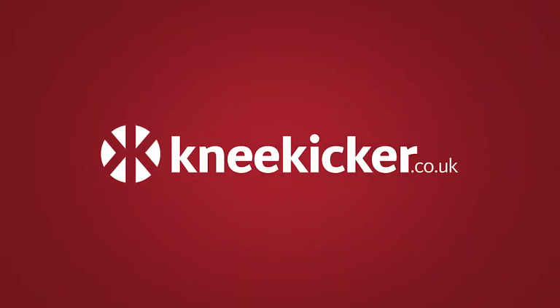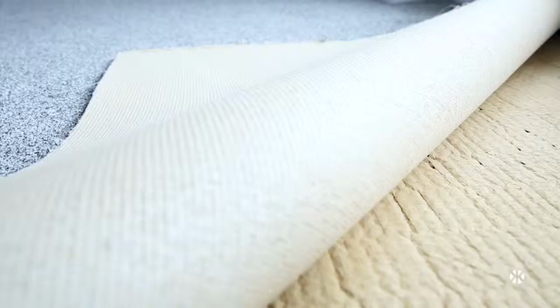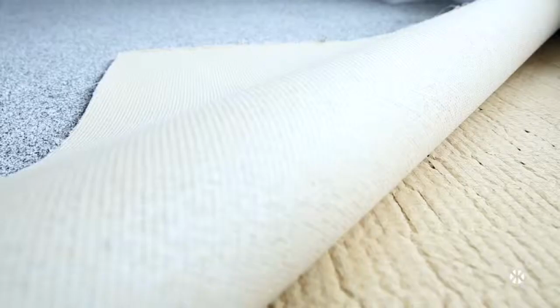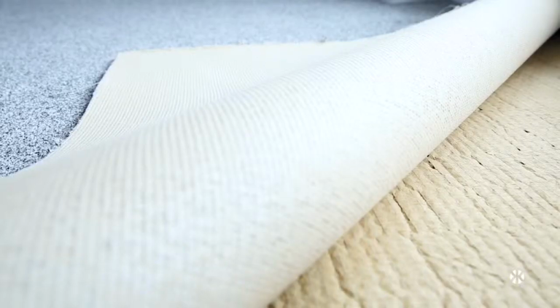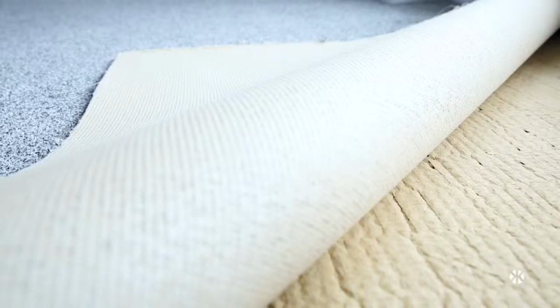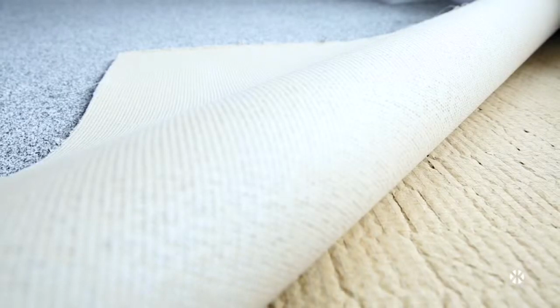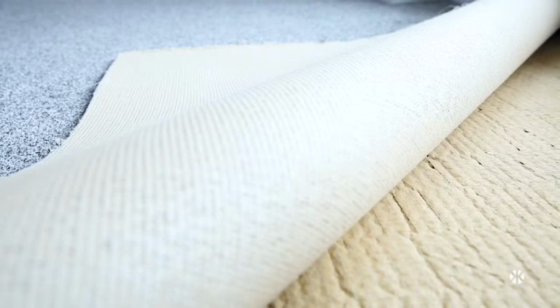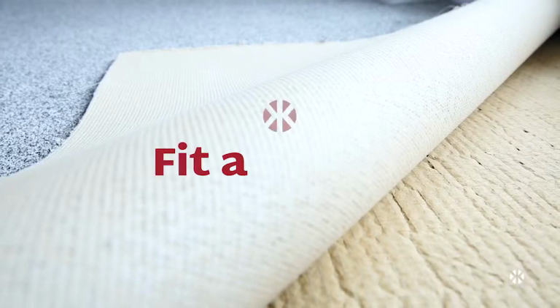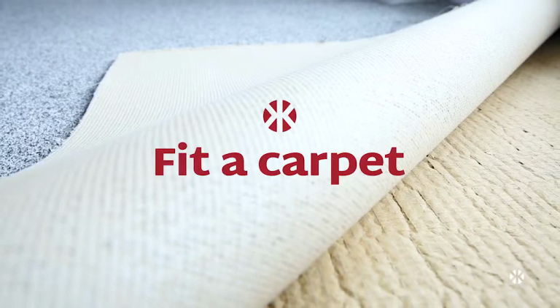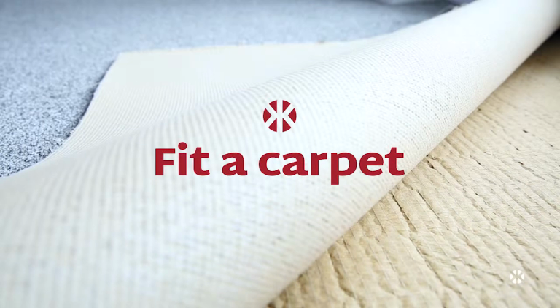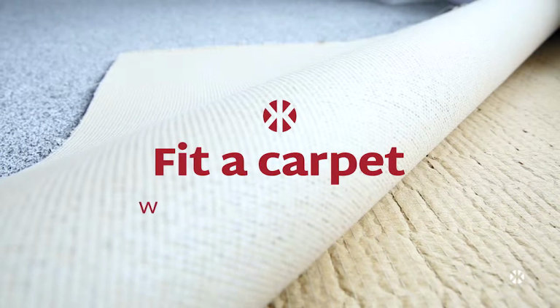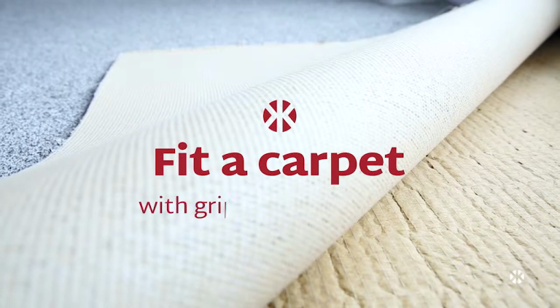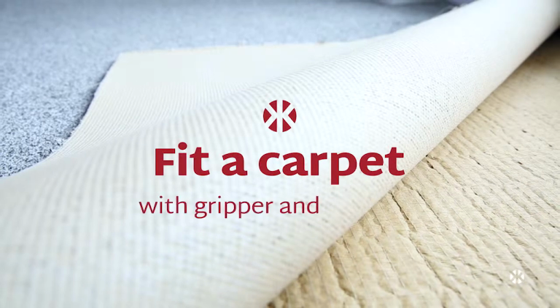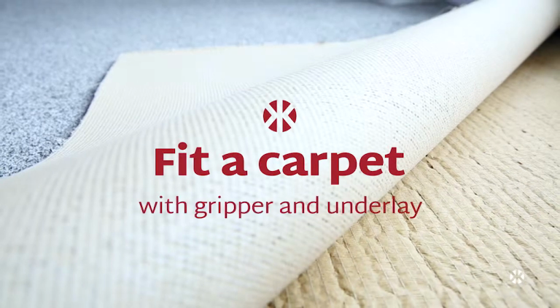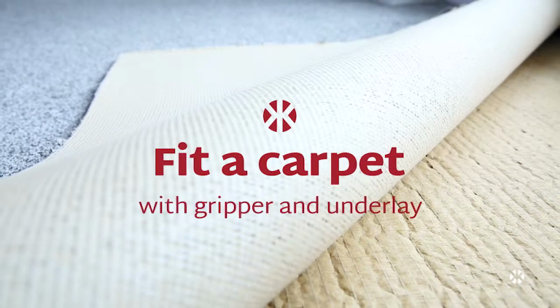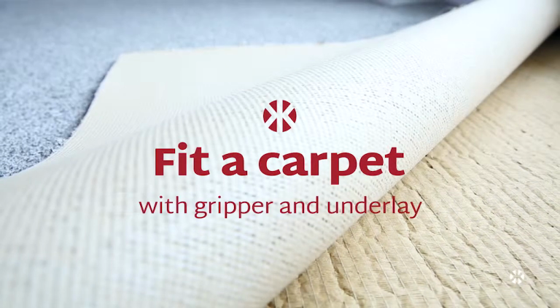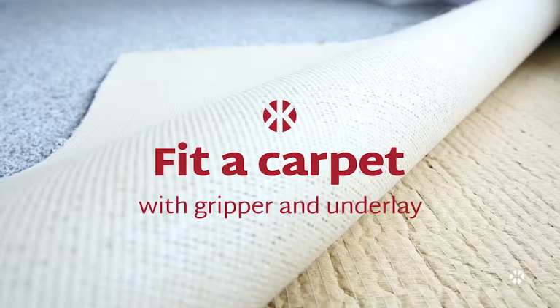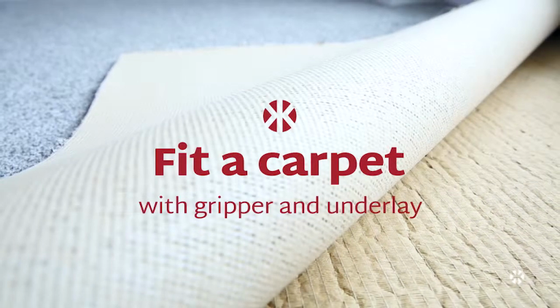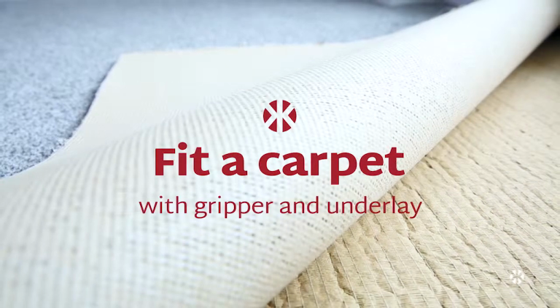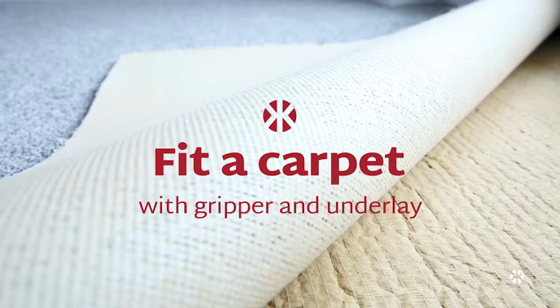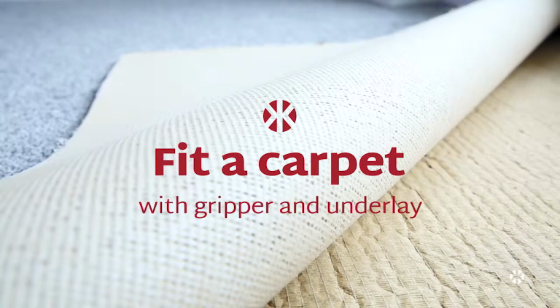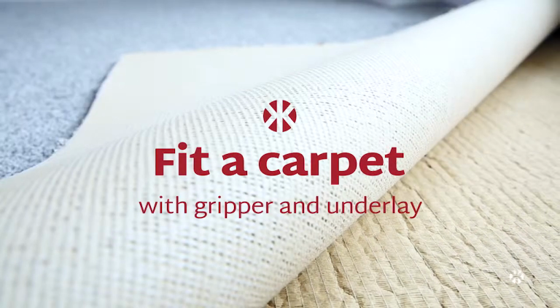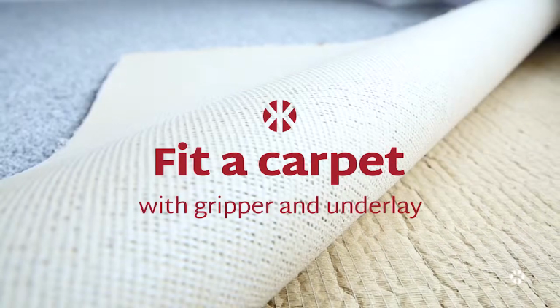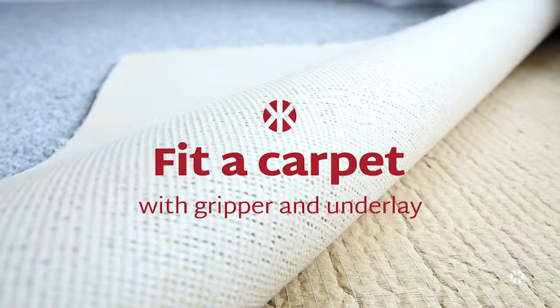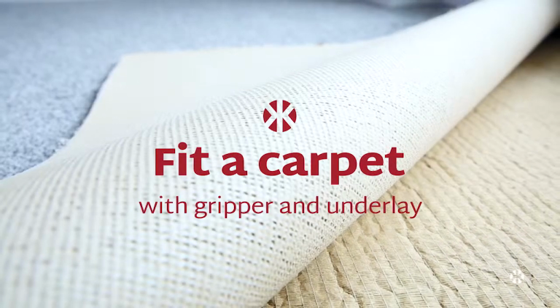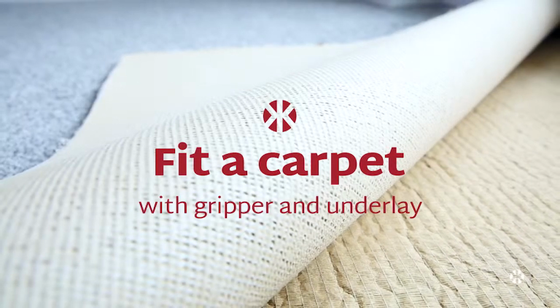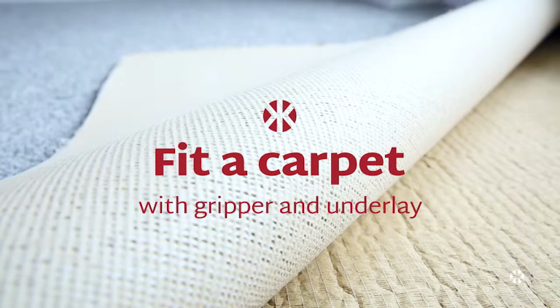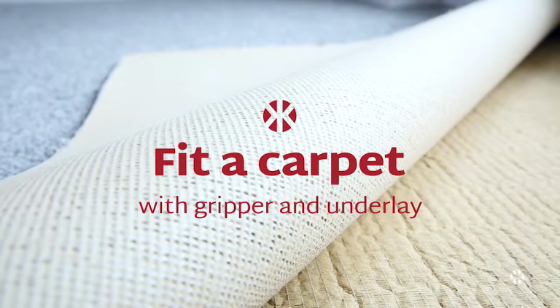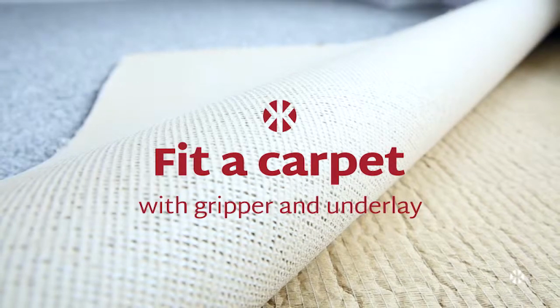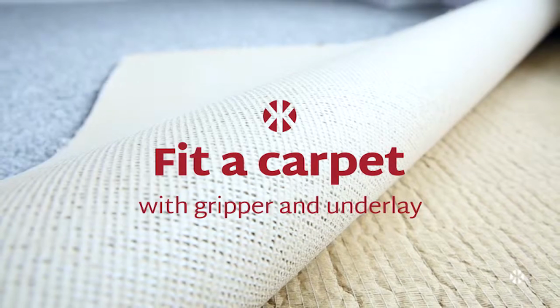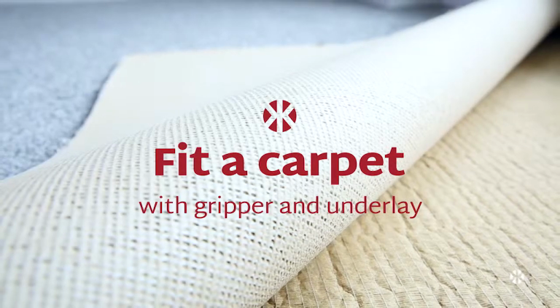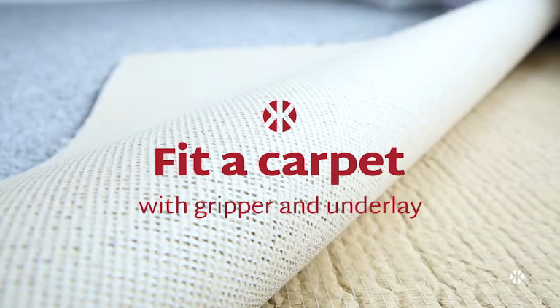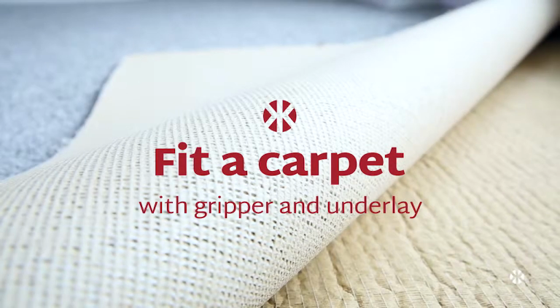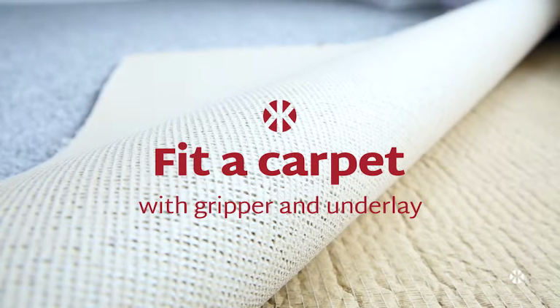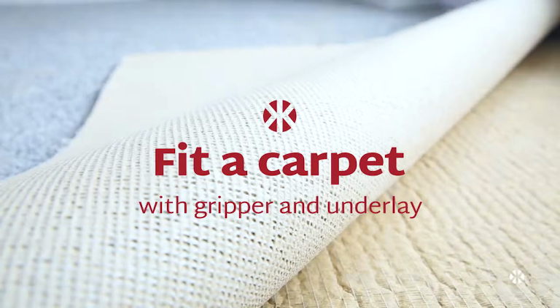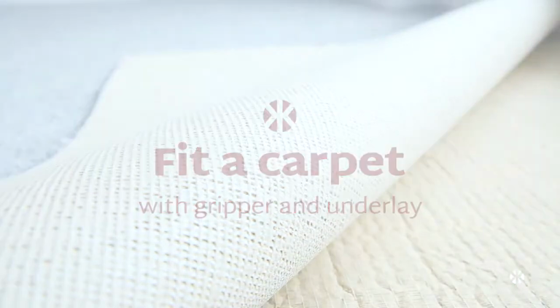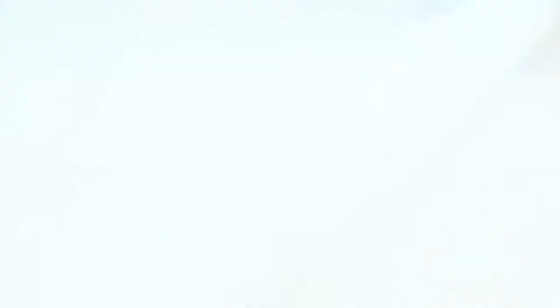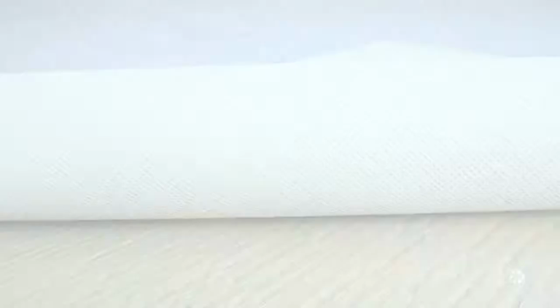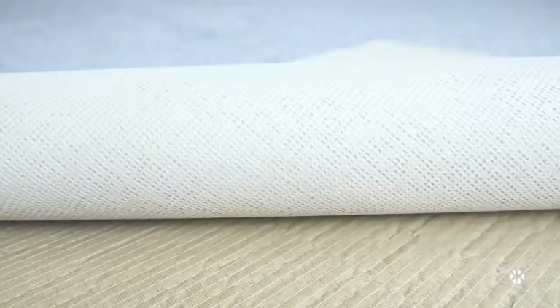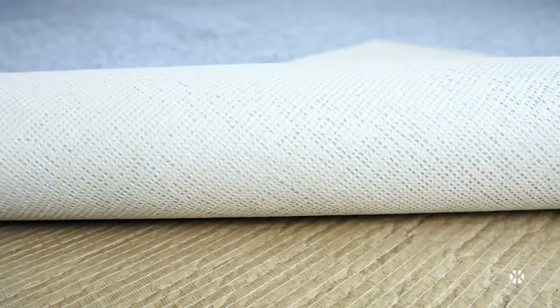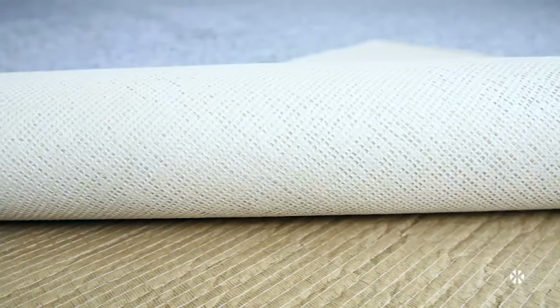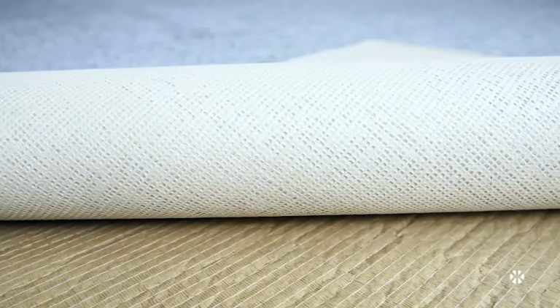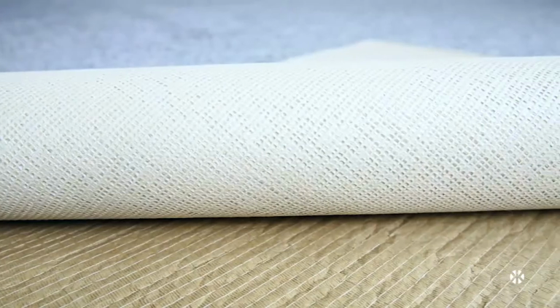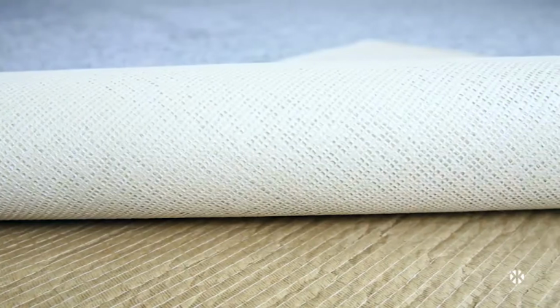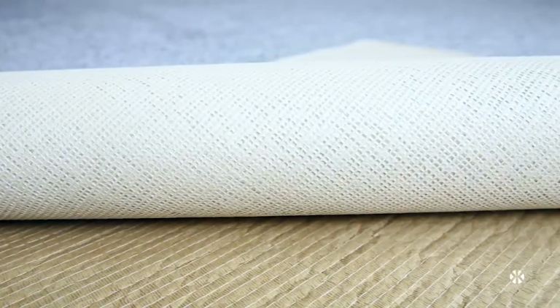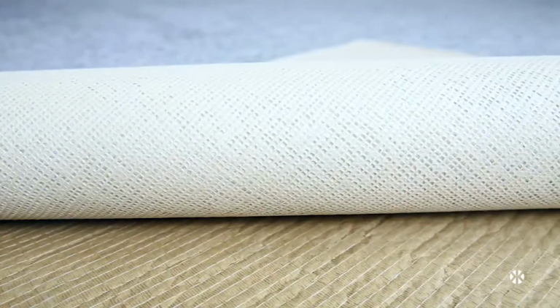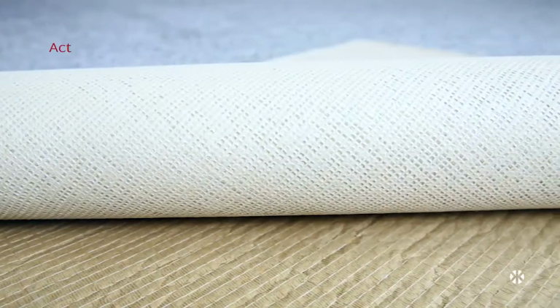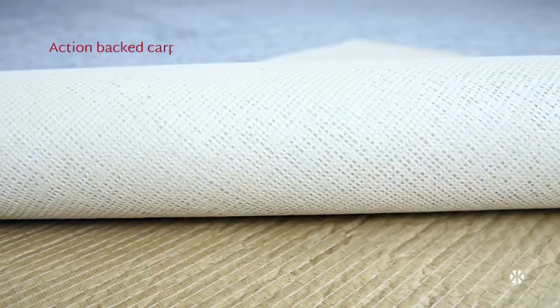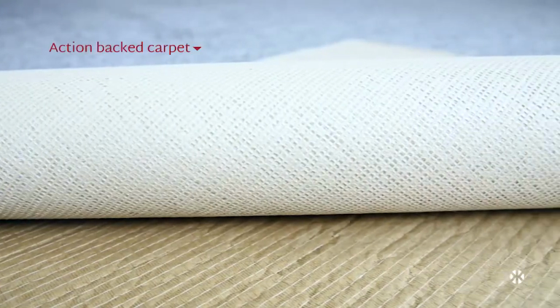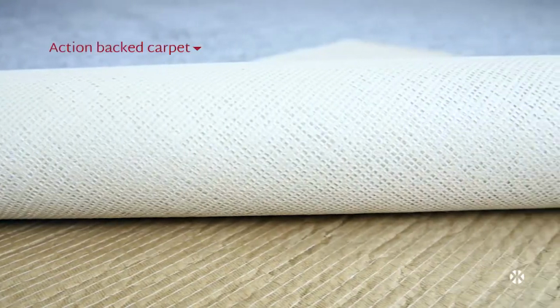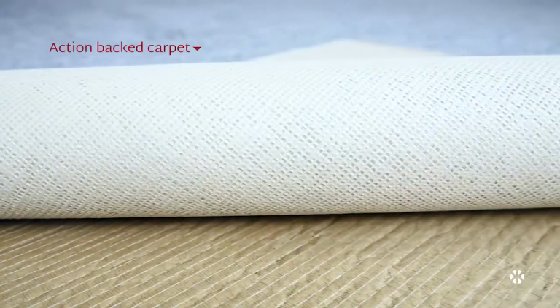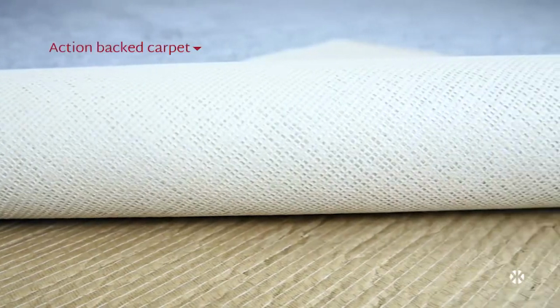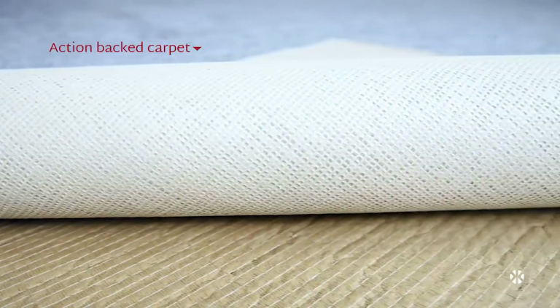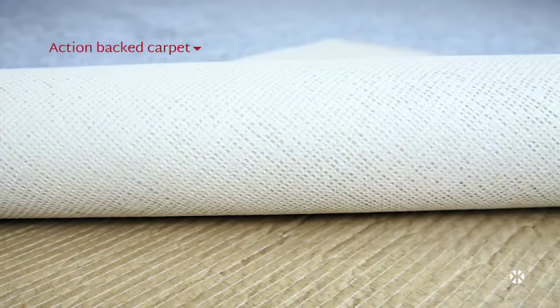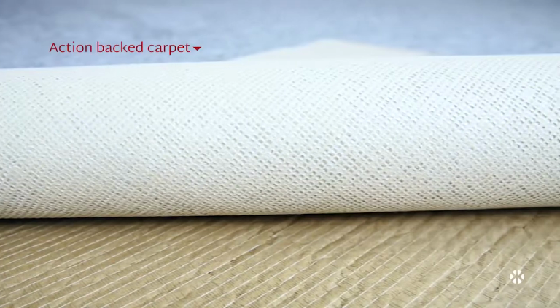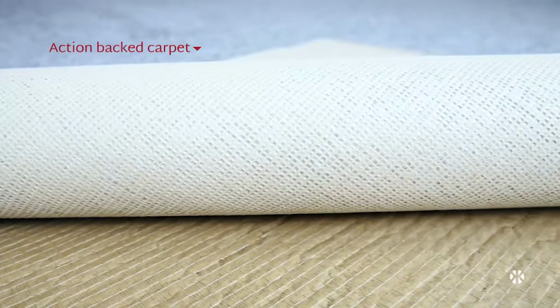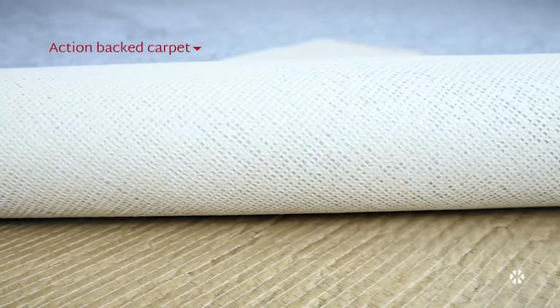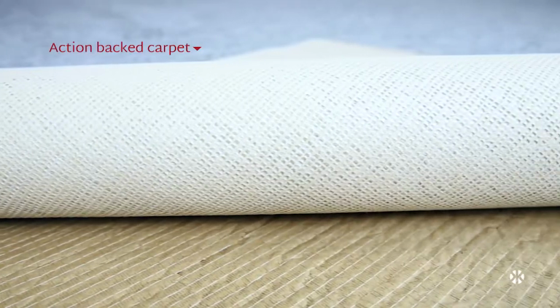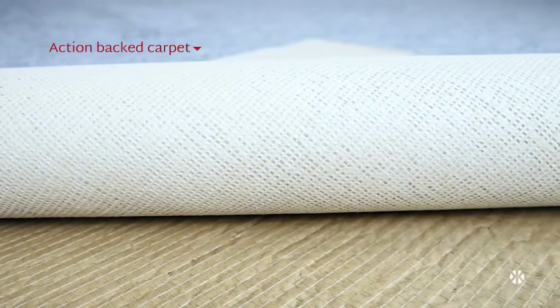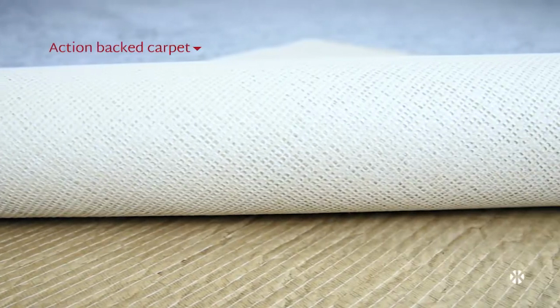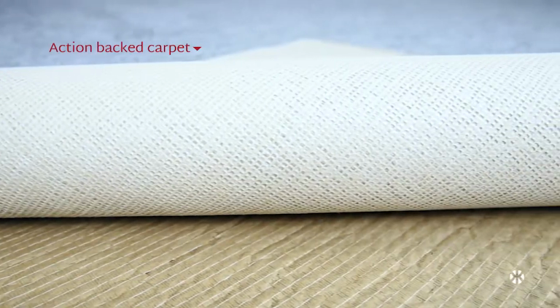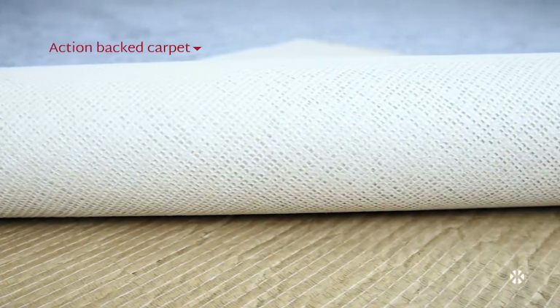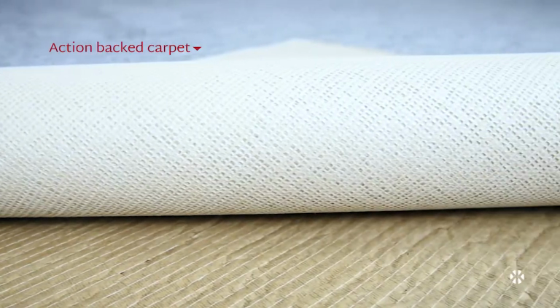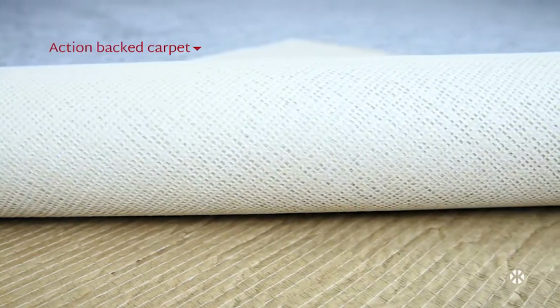In this video we will show you how to fit a carpet with gripper and underlay. We have chosen an action-backed carpet.